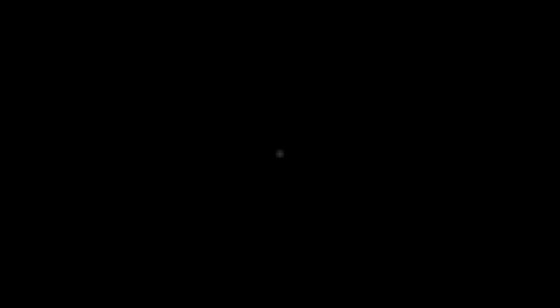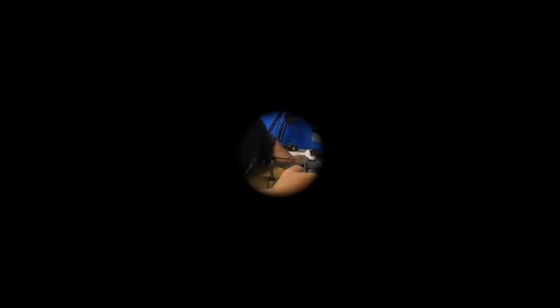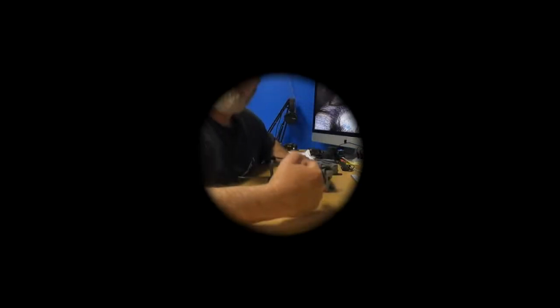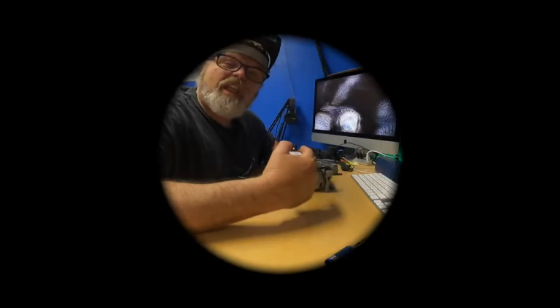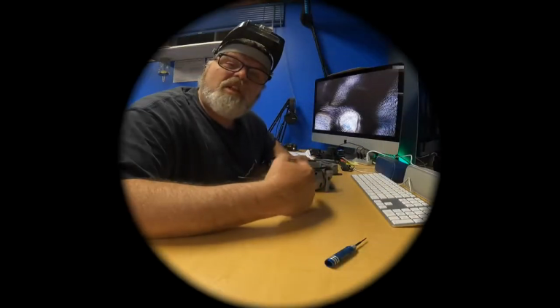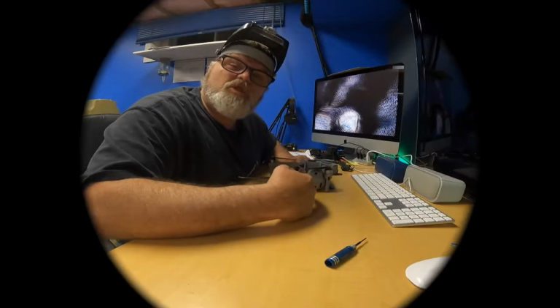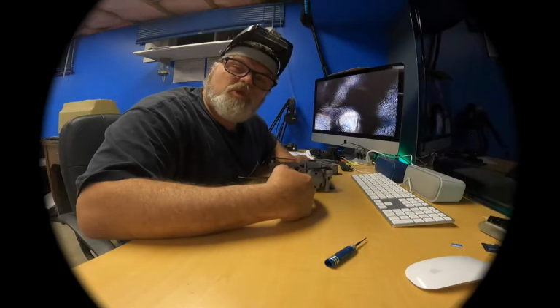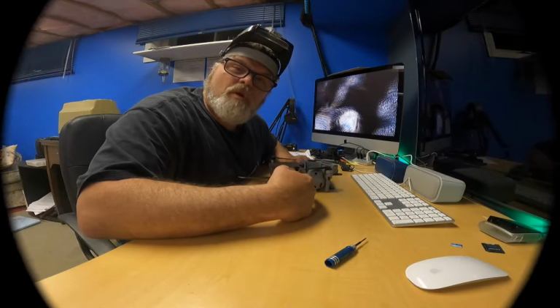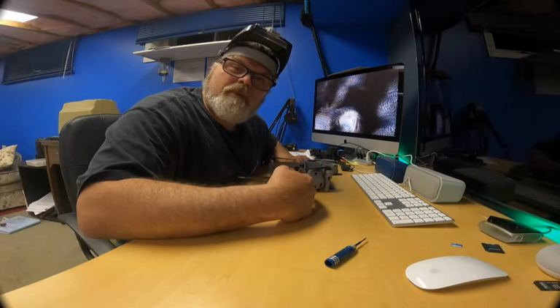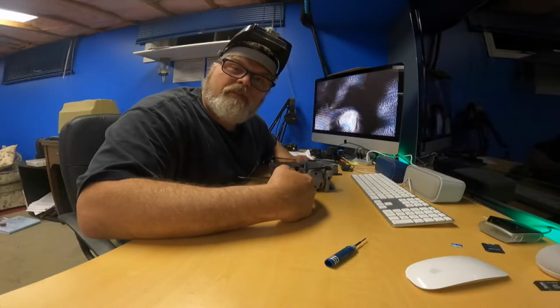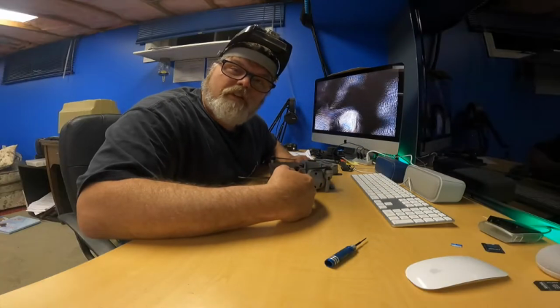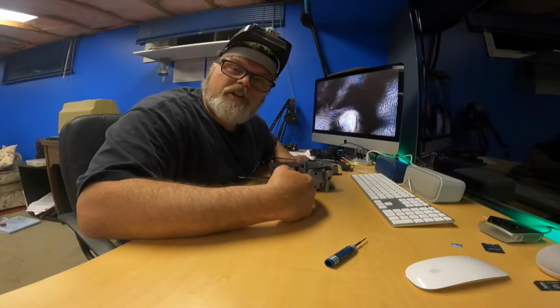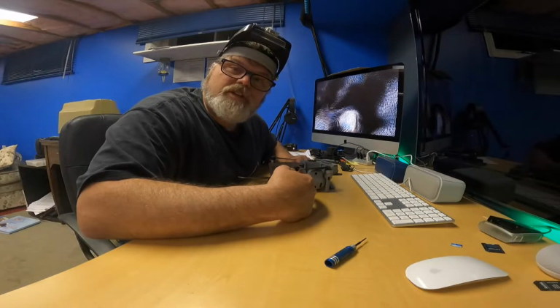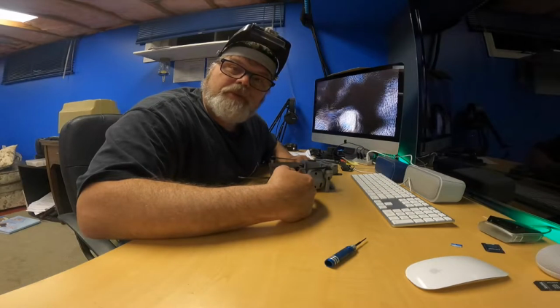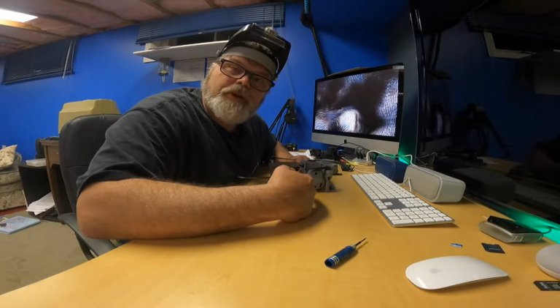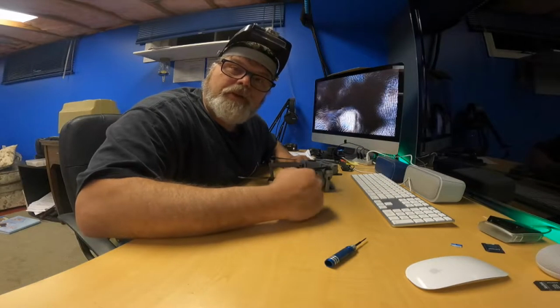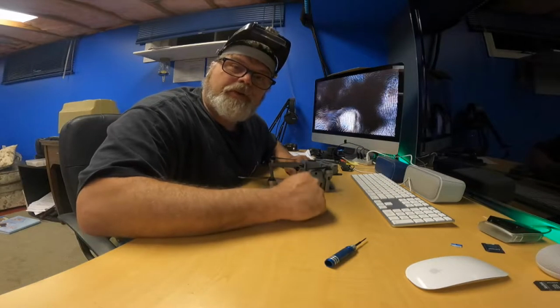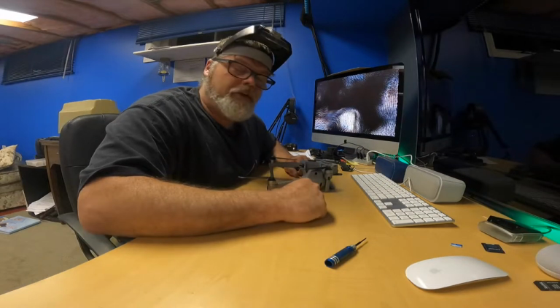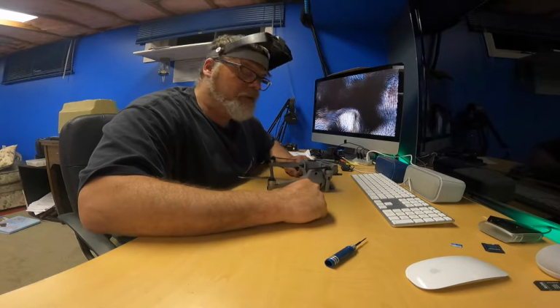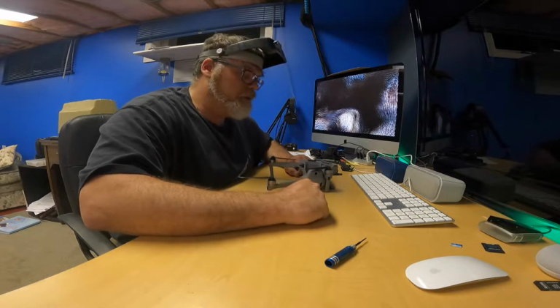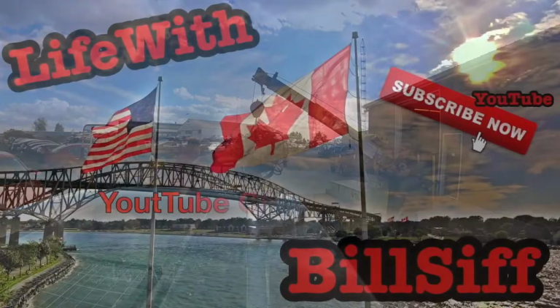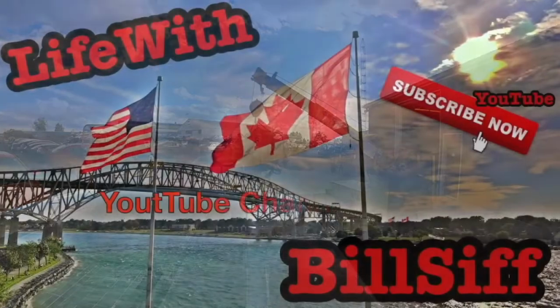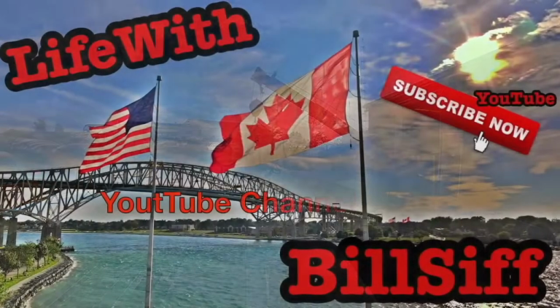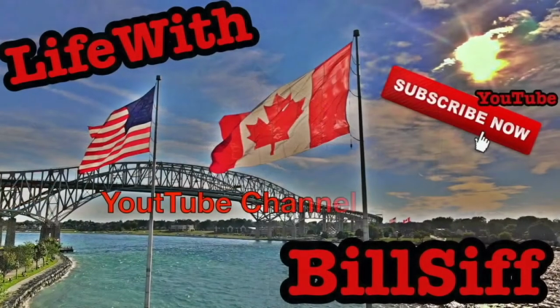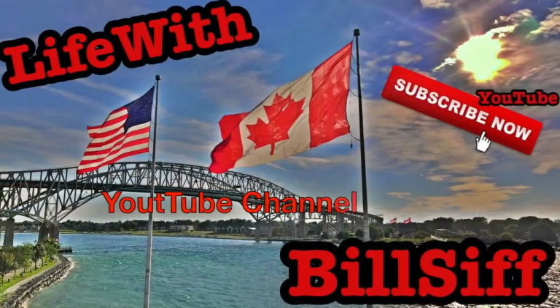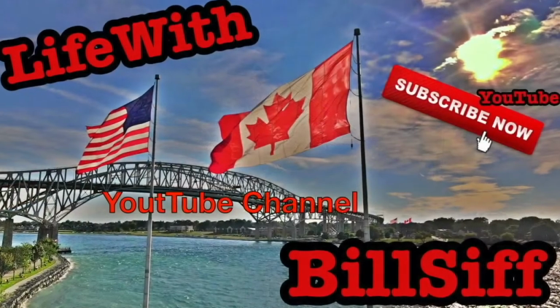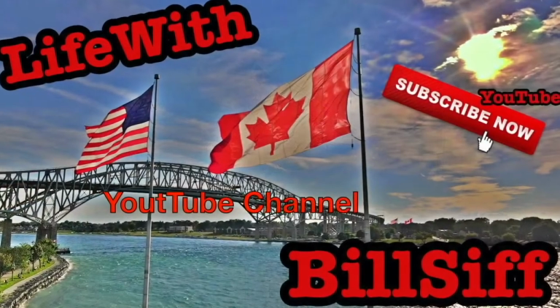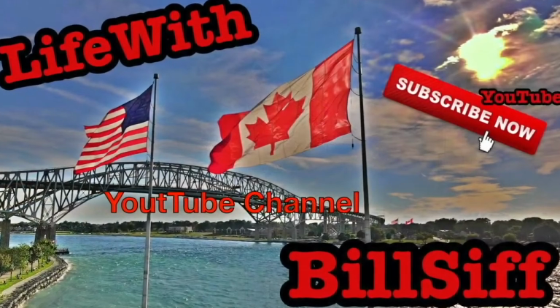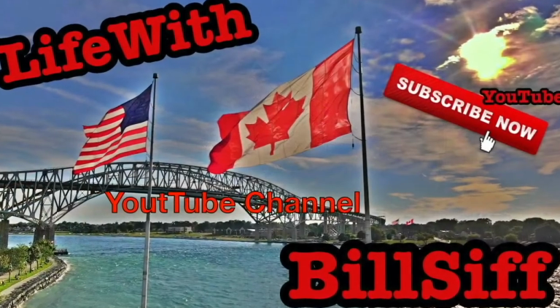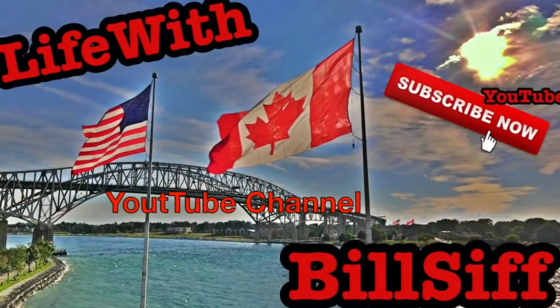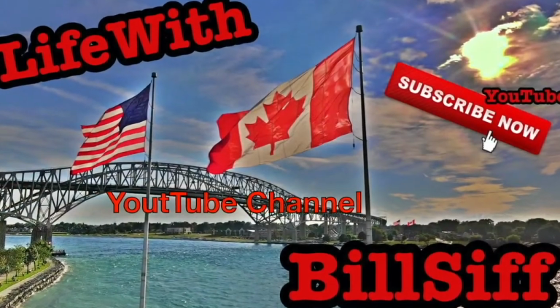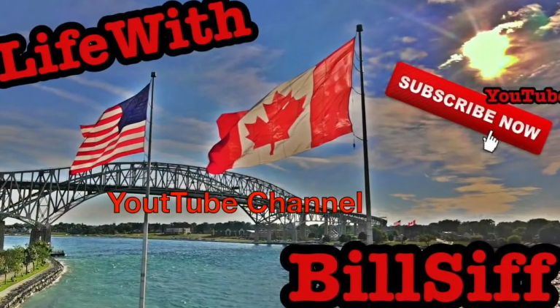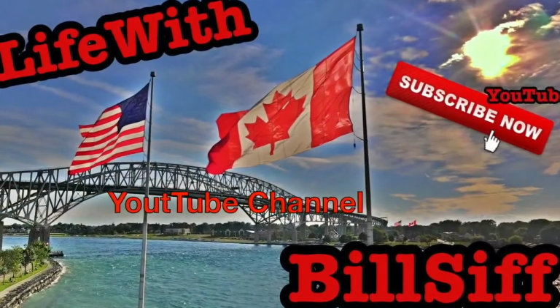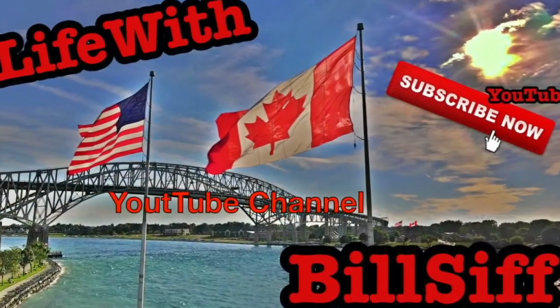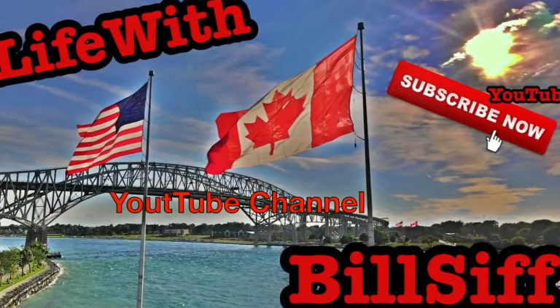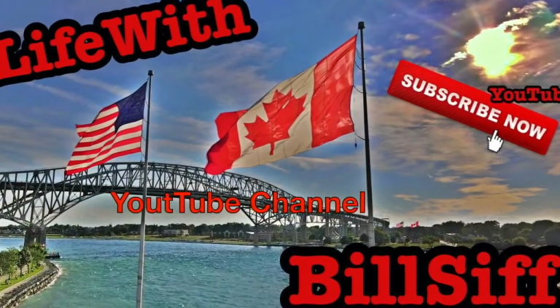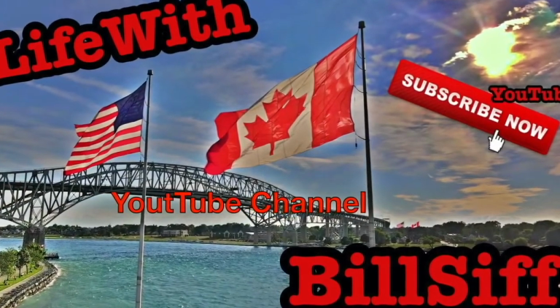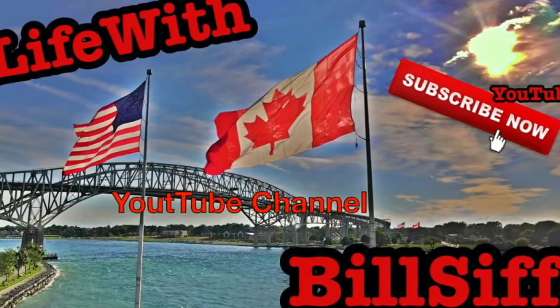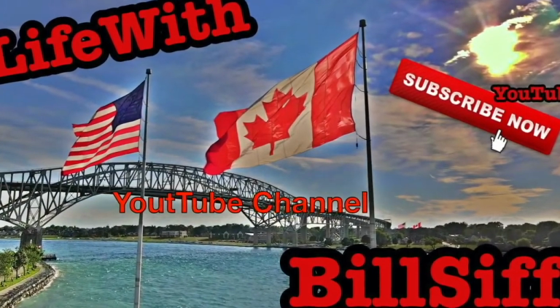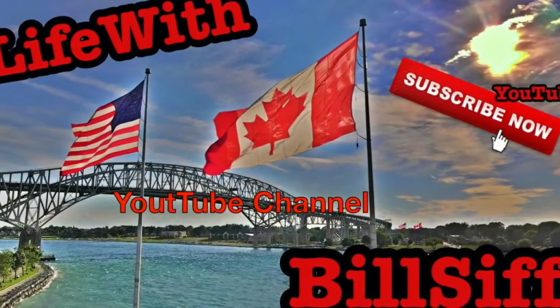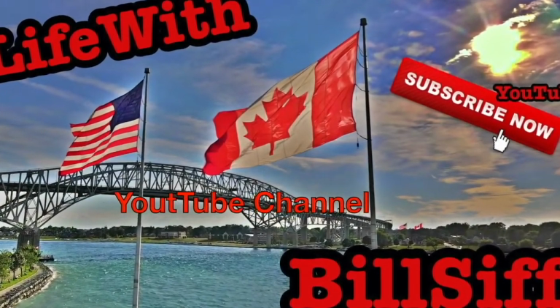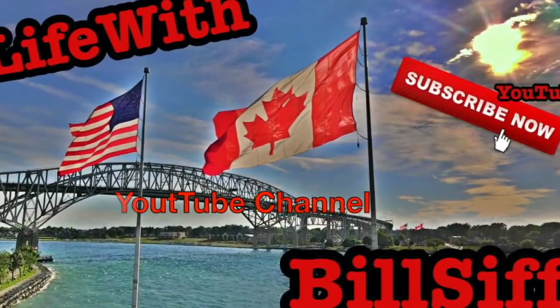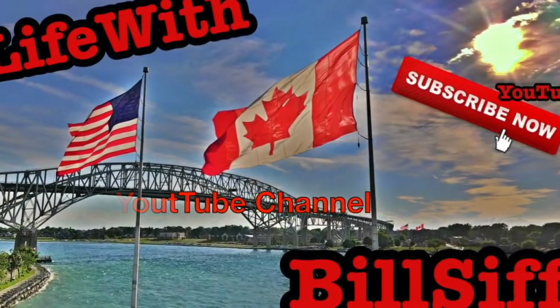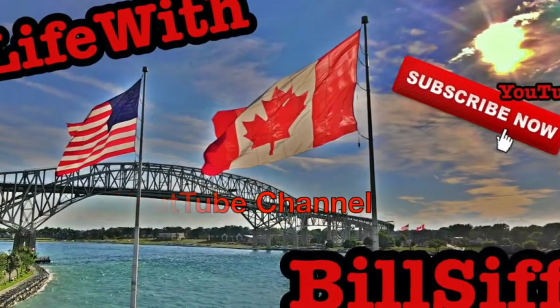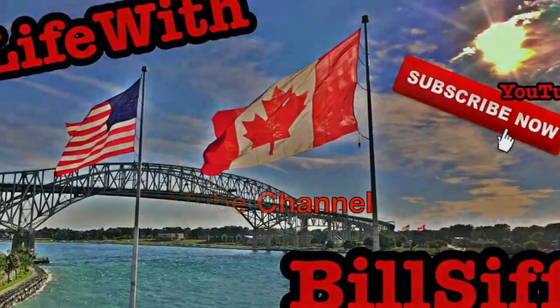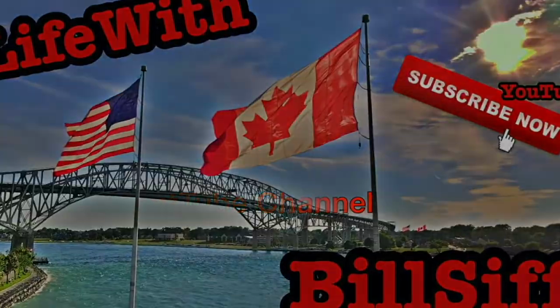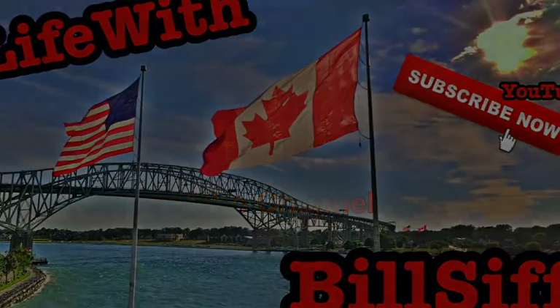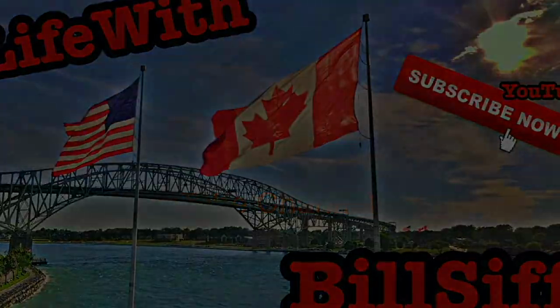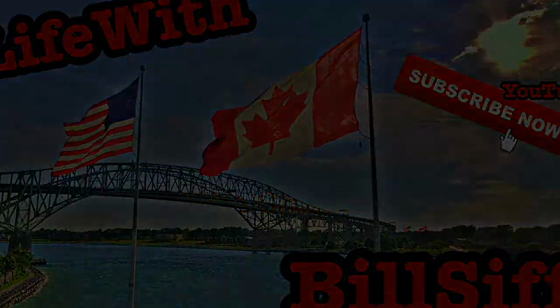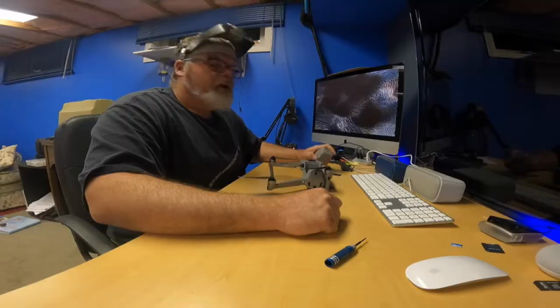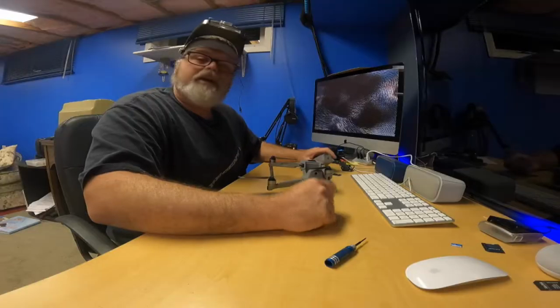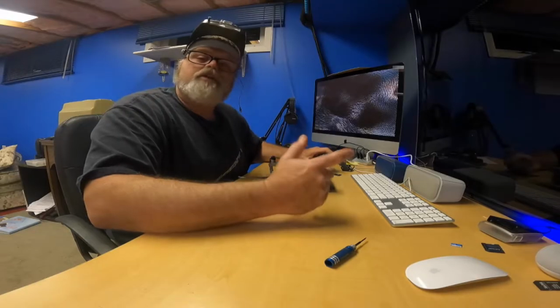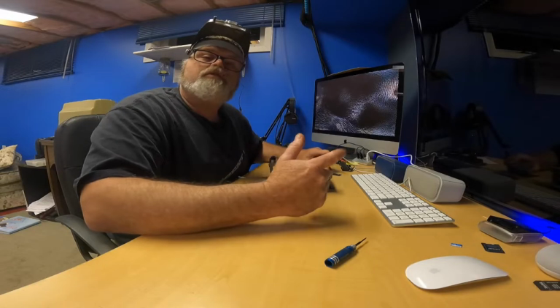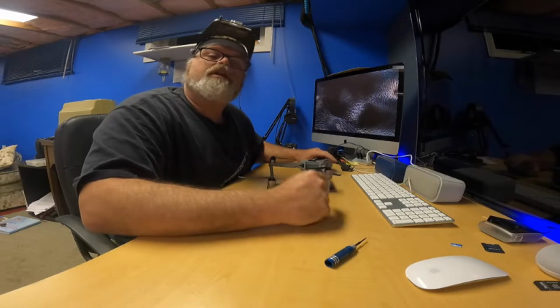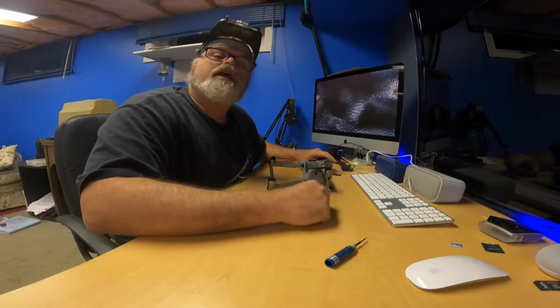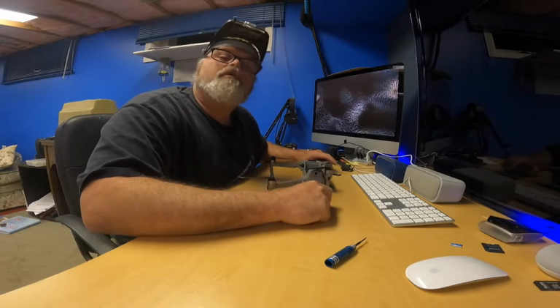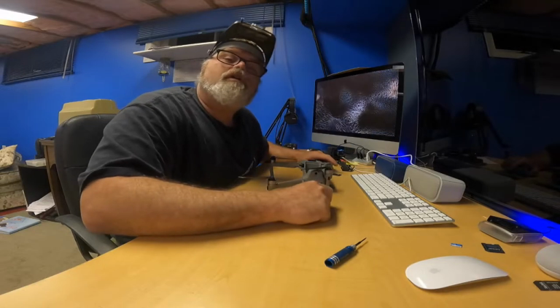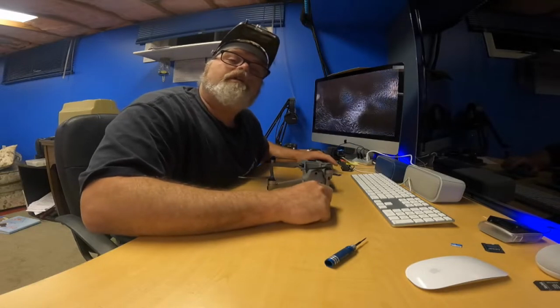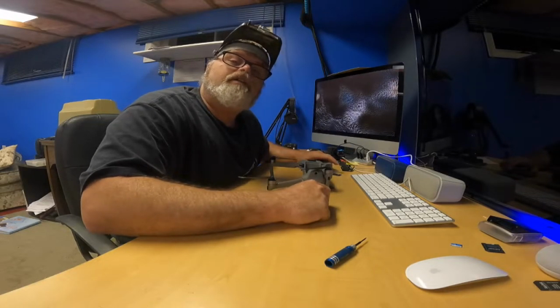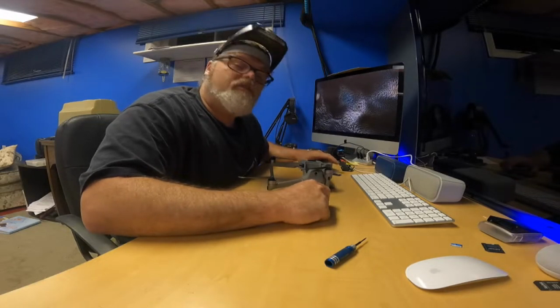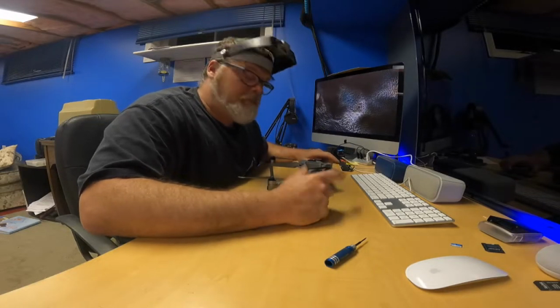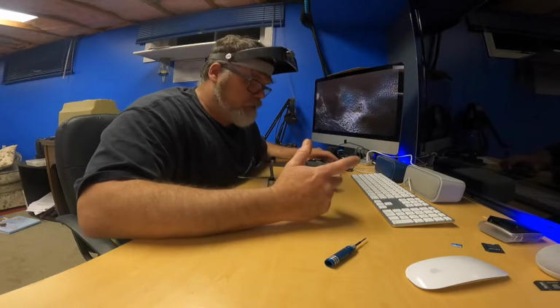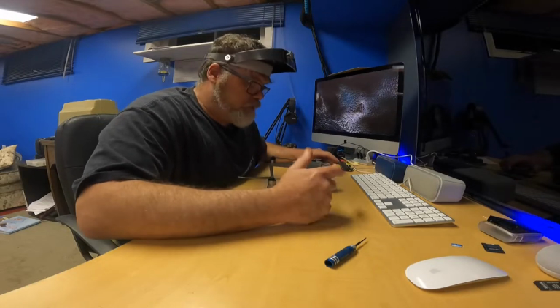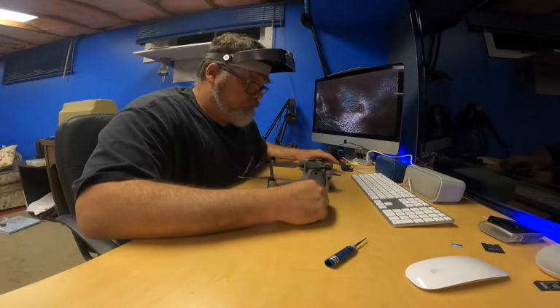We got a little drum malfunction. Let's see what we can get into with Life with Bilseth's YouTube channel. How are you doing today? Welcome to Life with Bilseth.